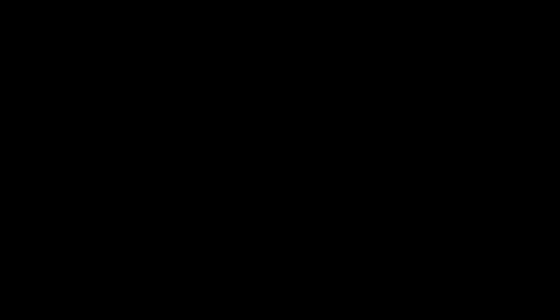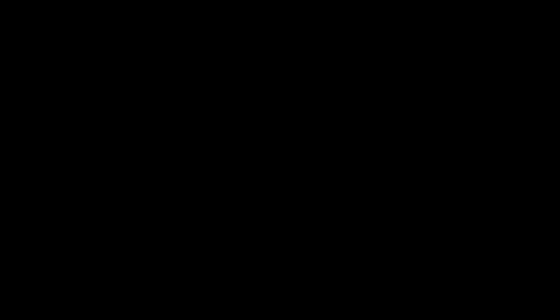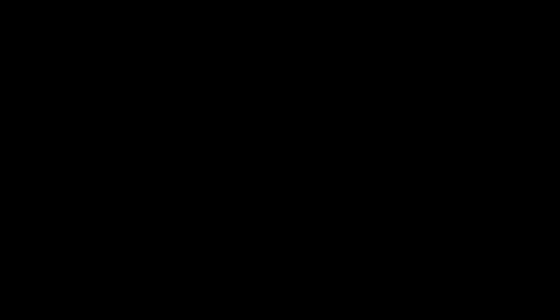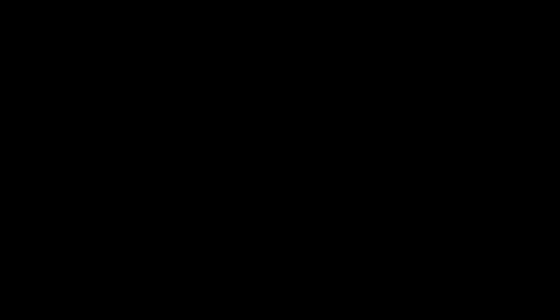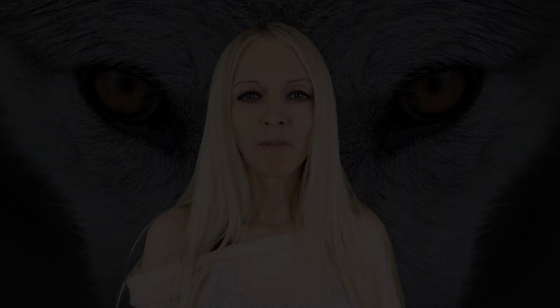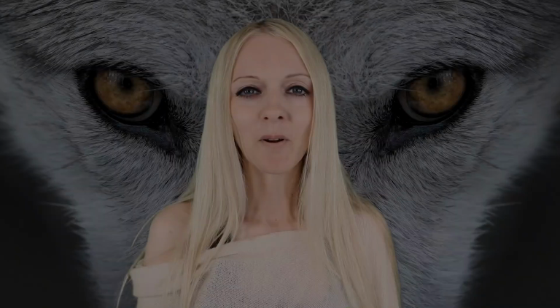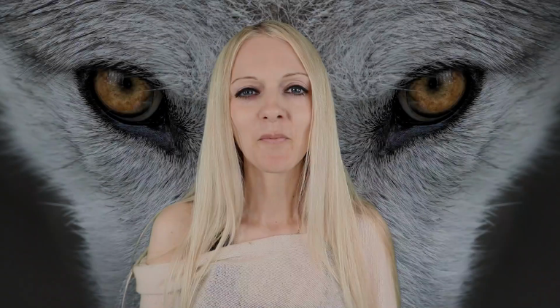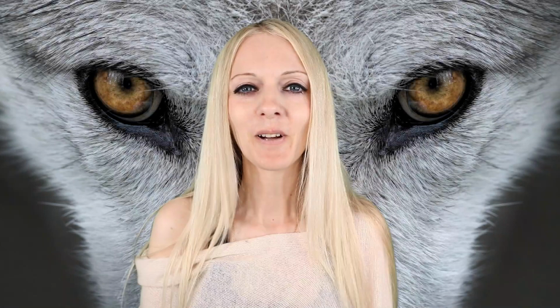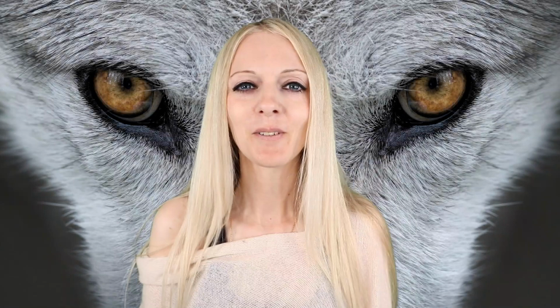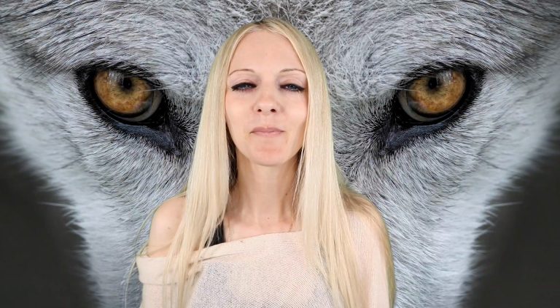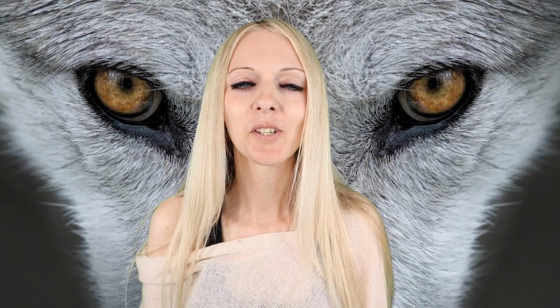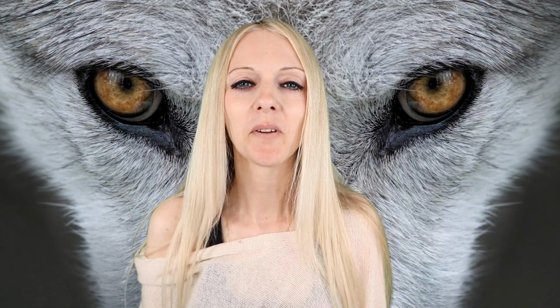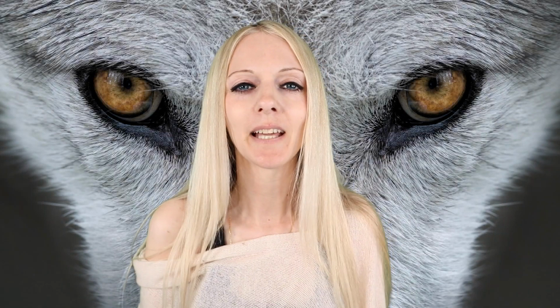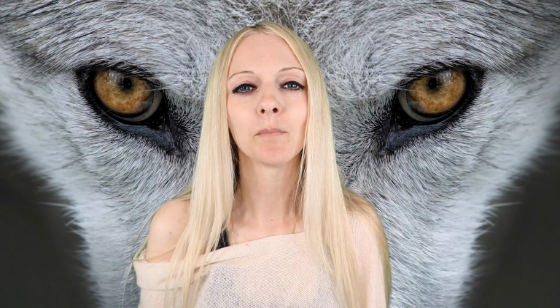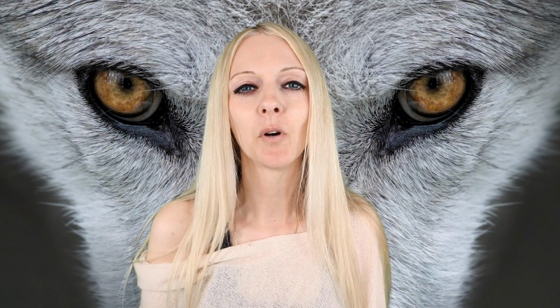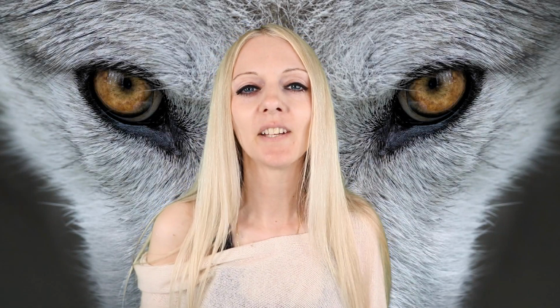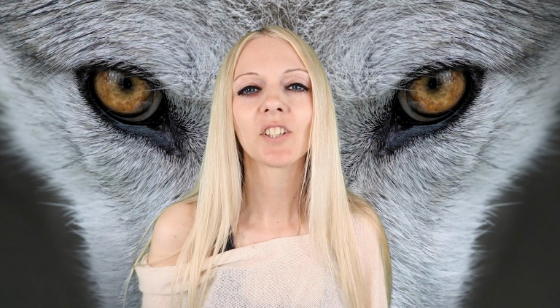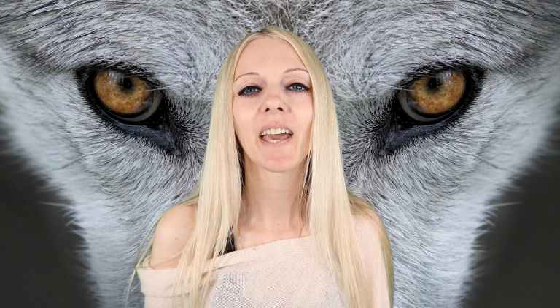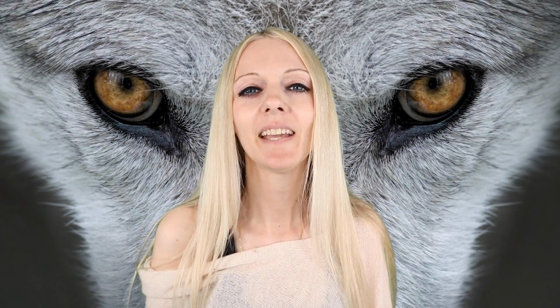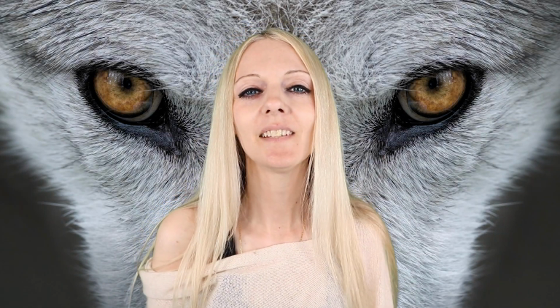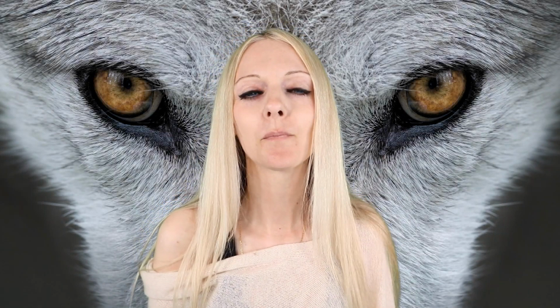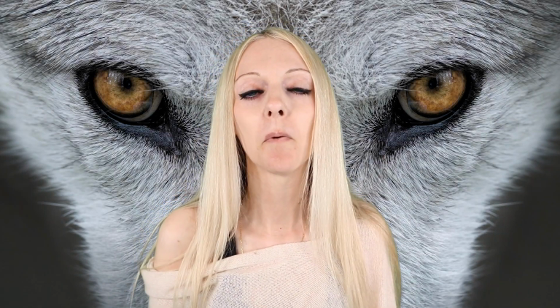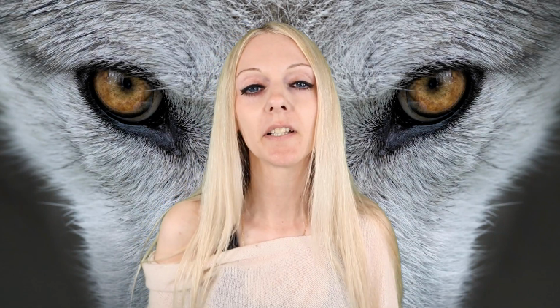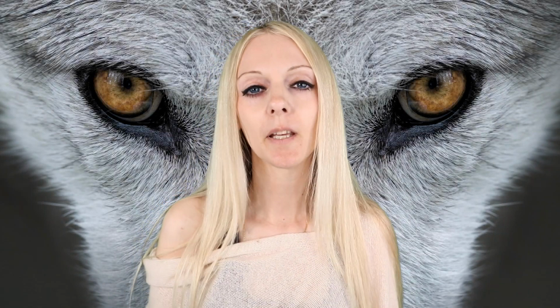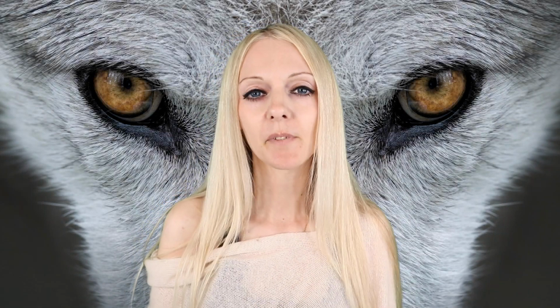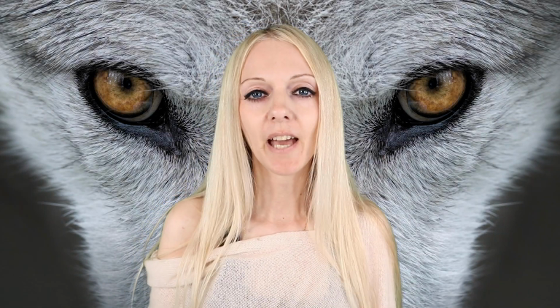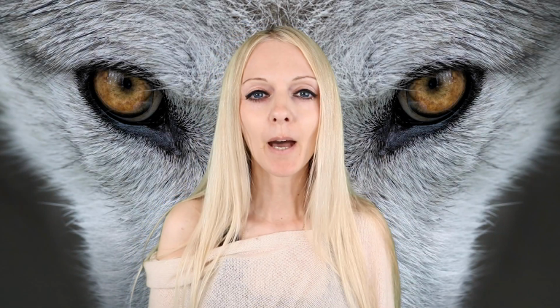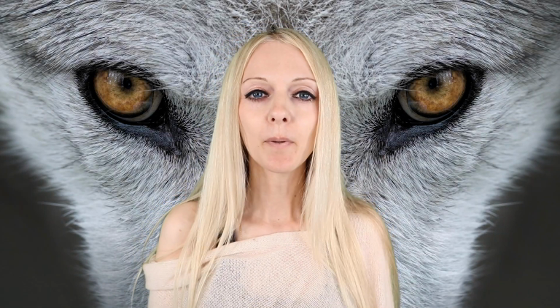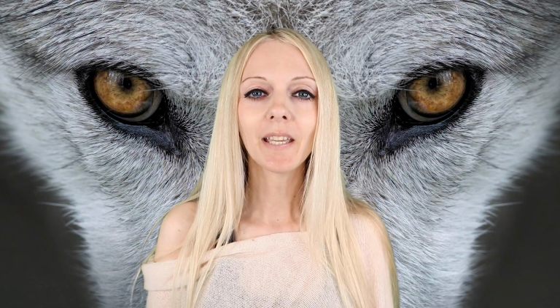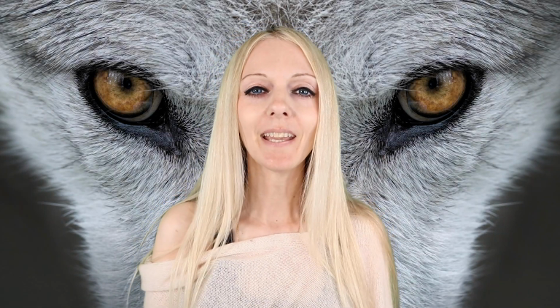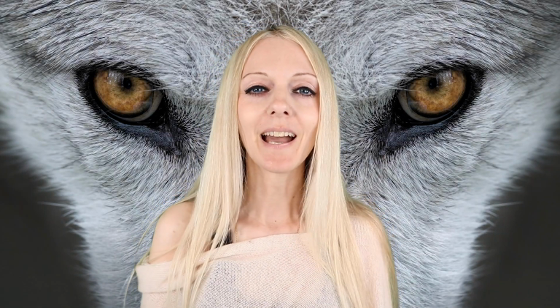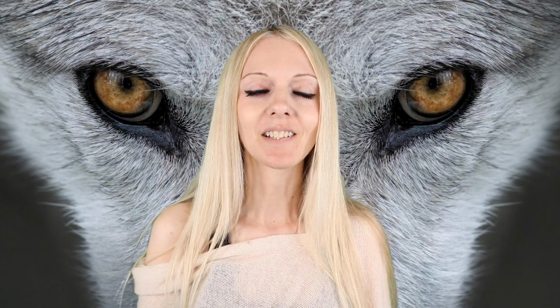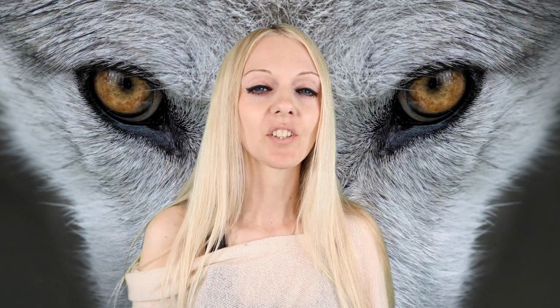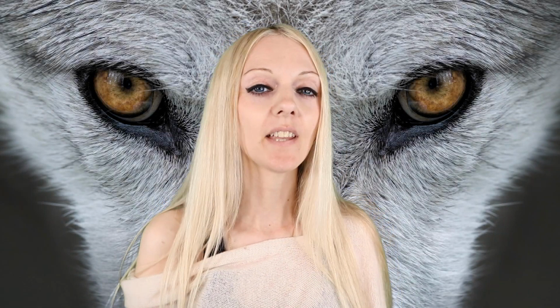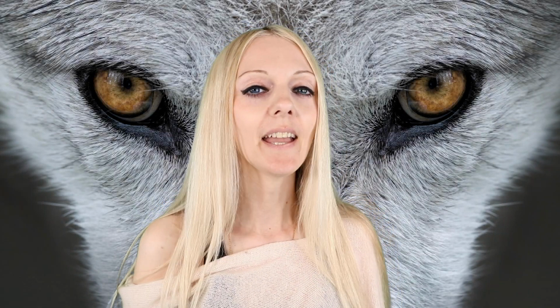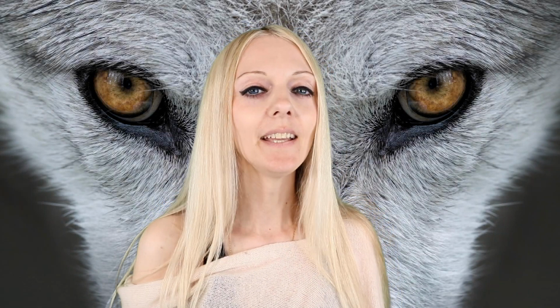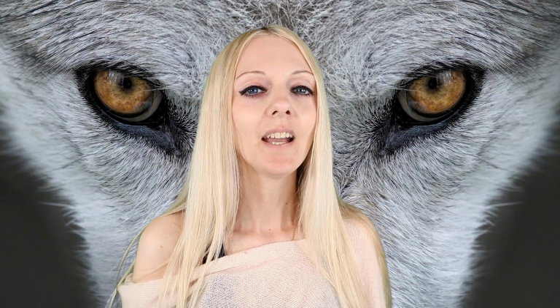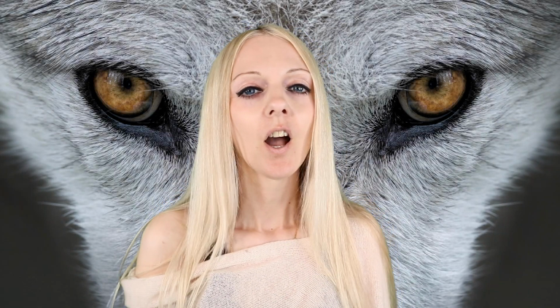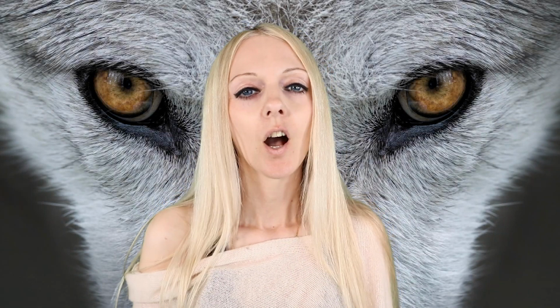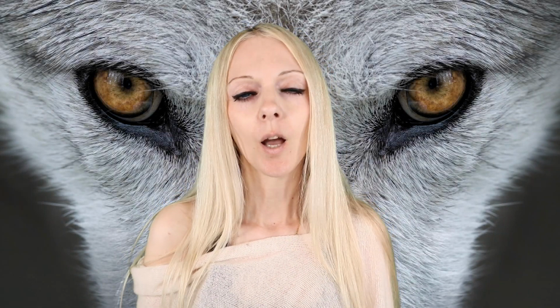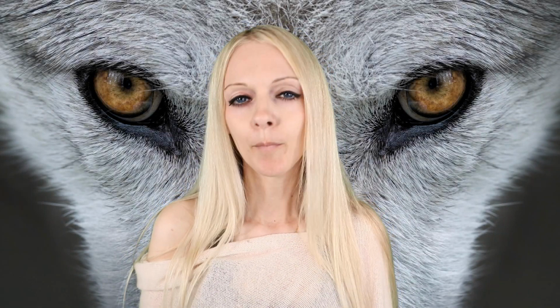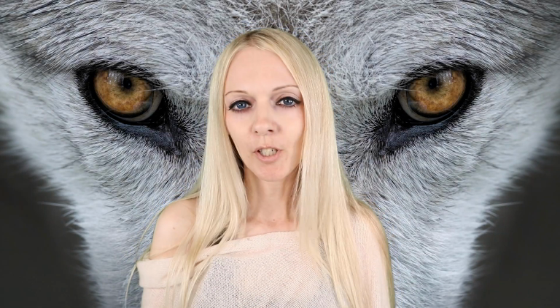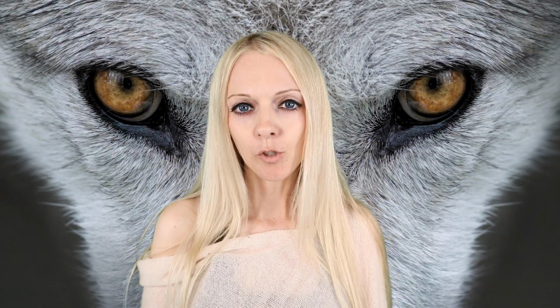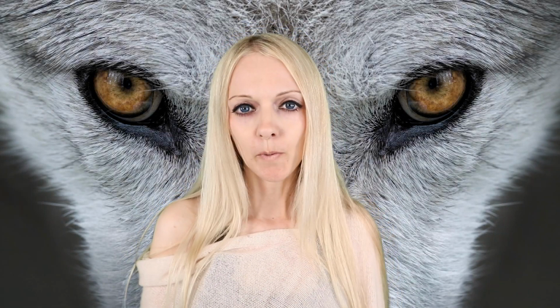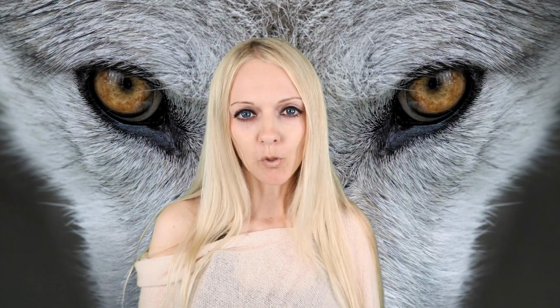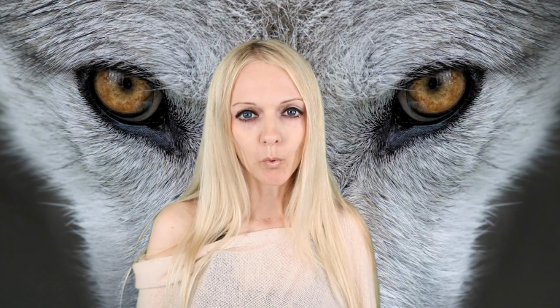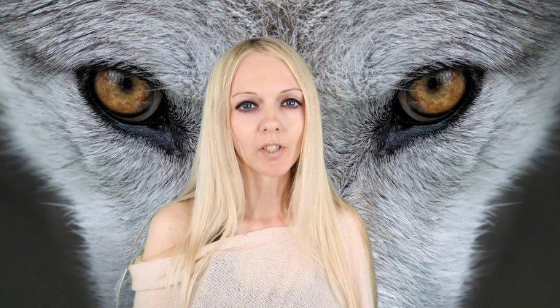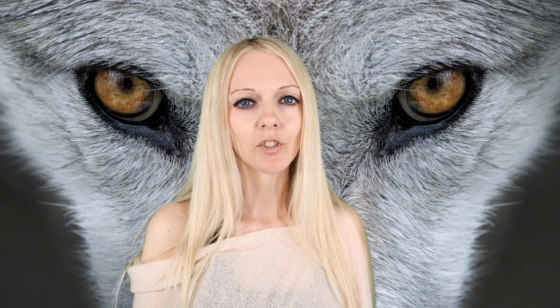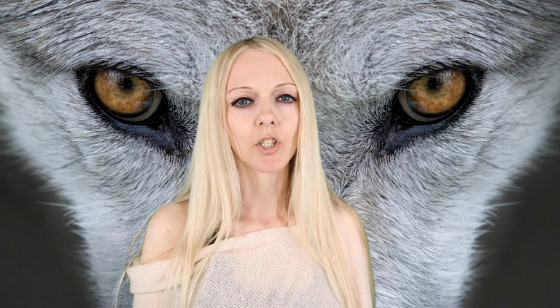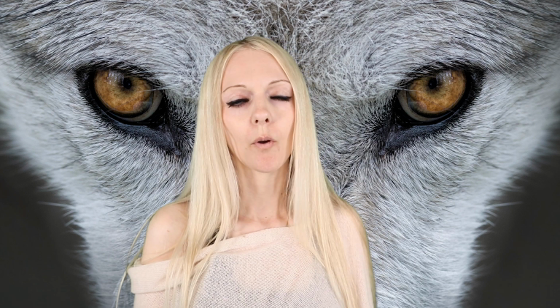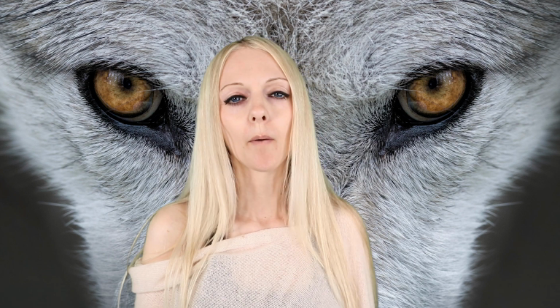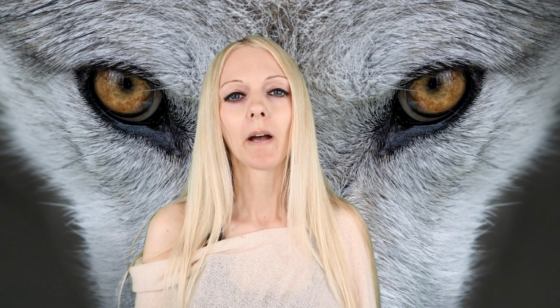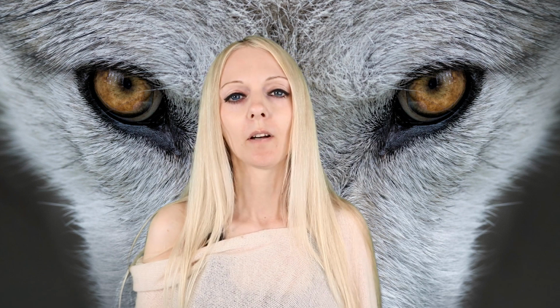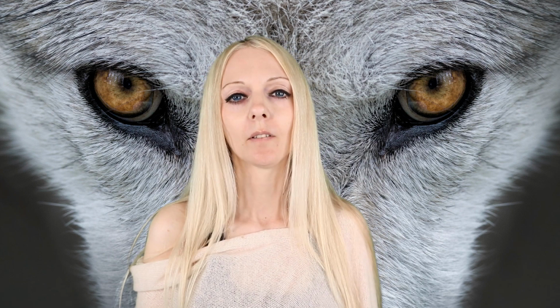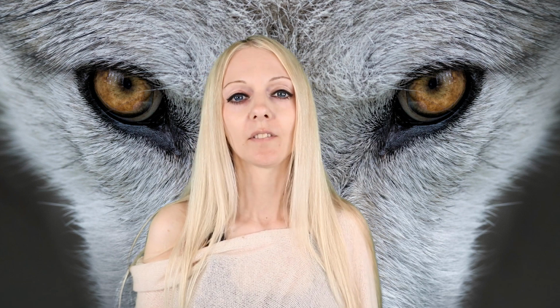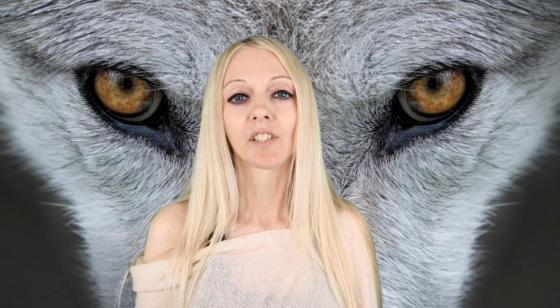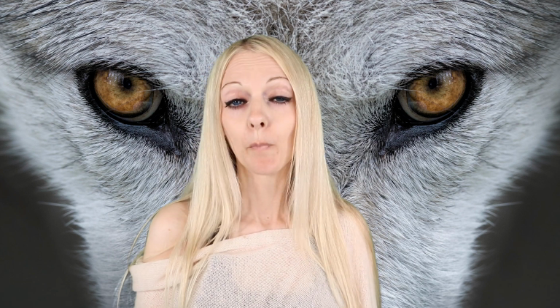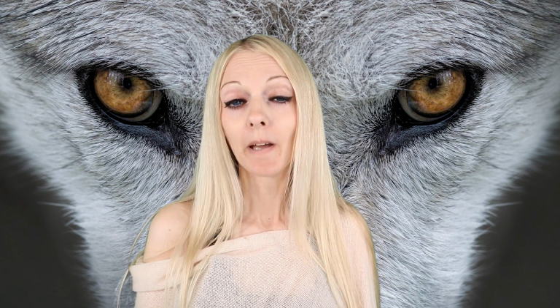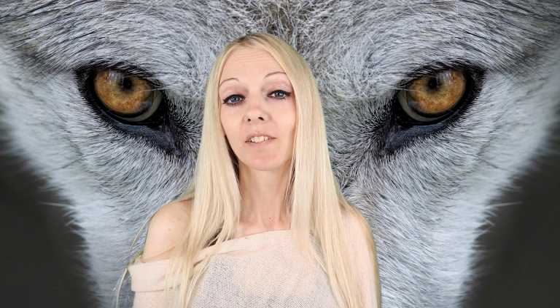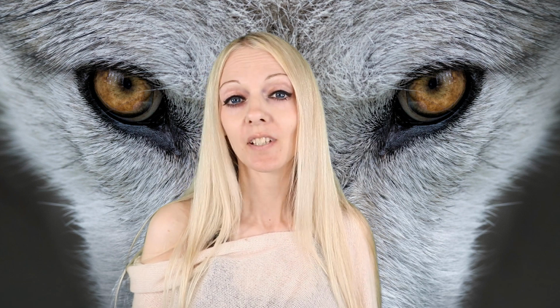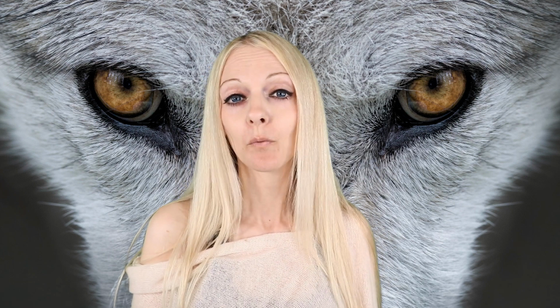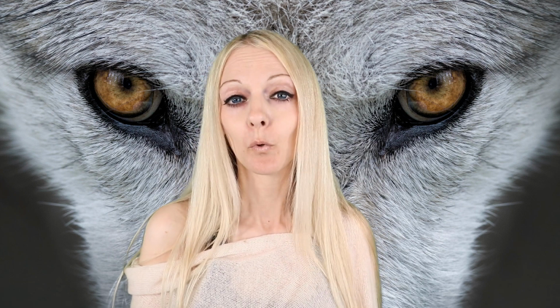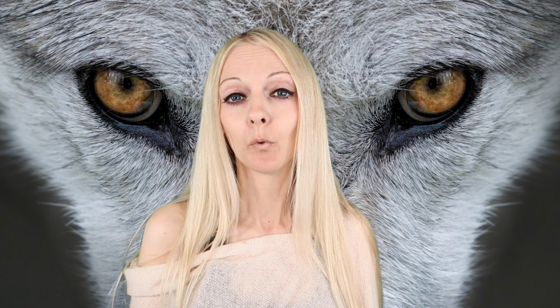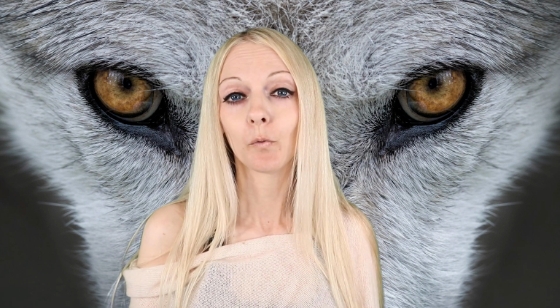Hi everyone, welcome to Animal Educate. My name's Abbey and today I'm going to be talking to you about dispersing wolves.